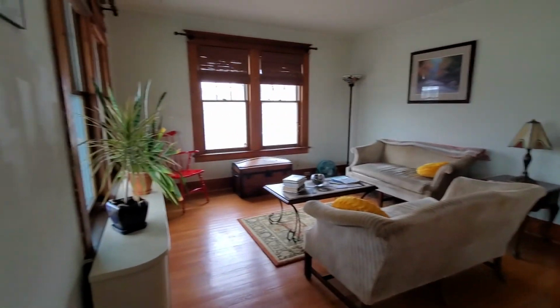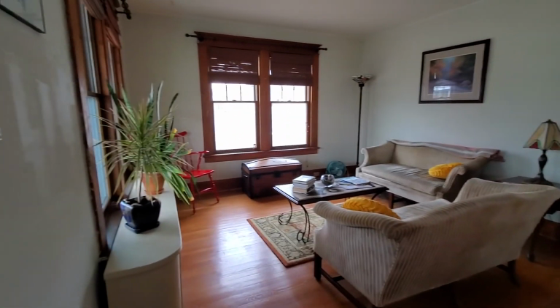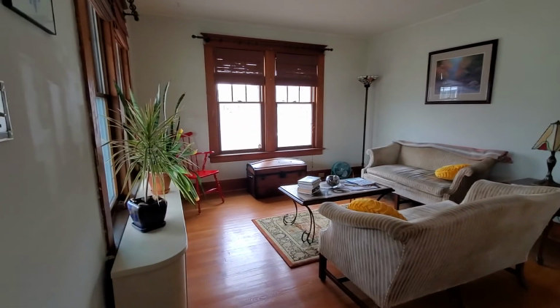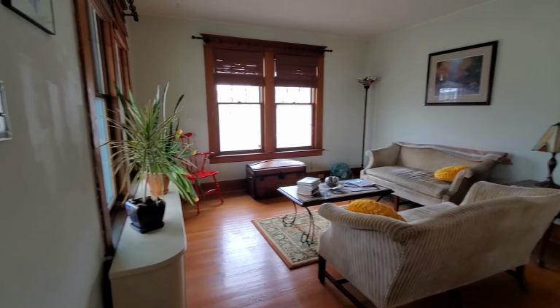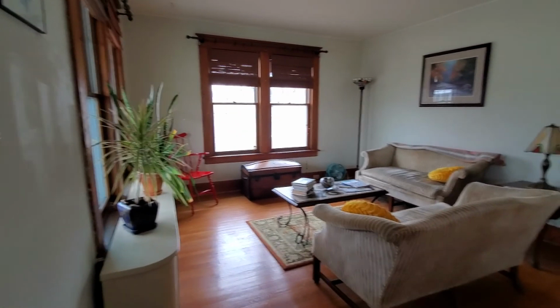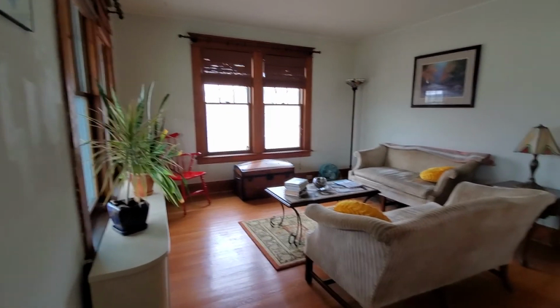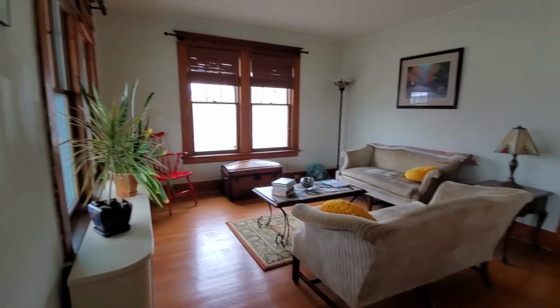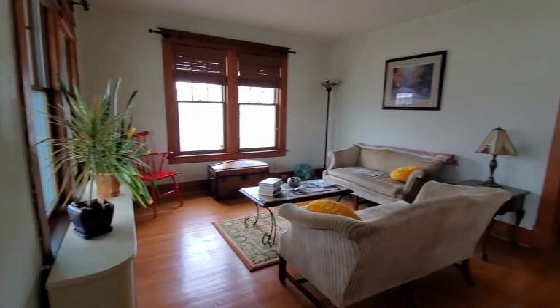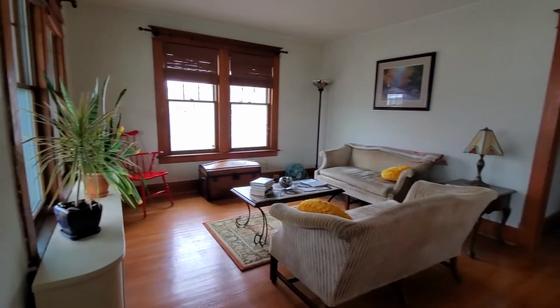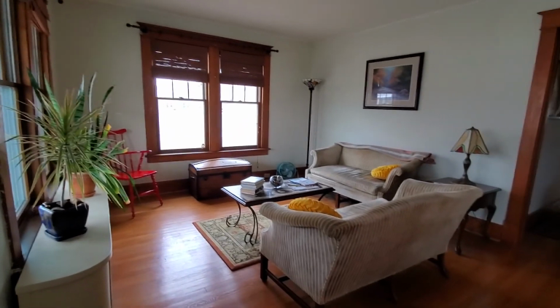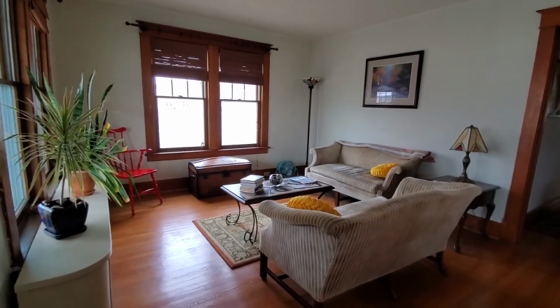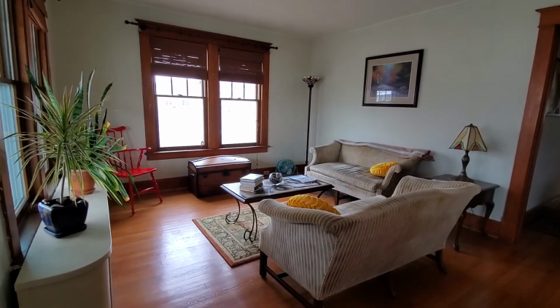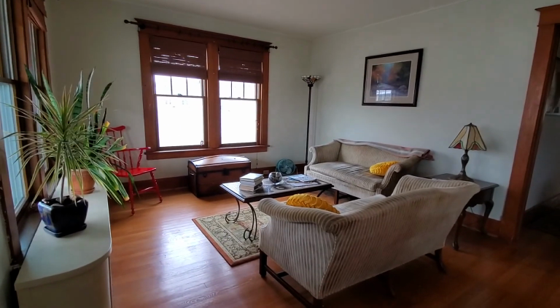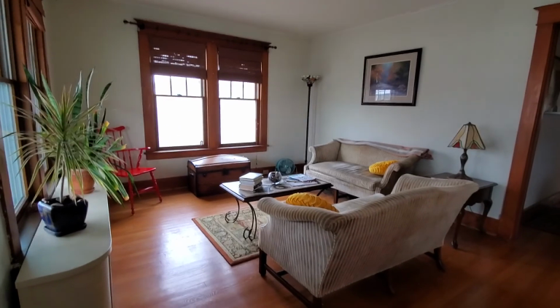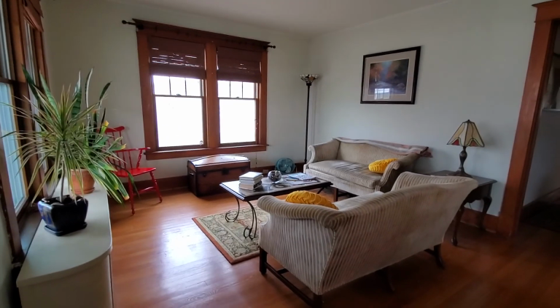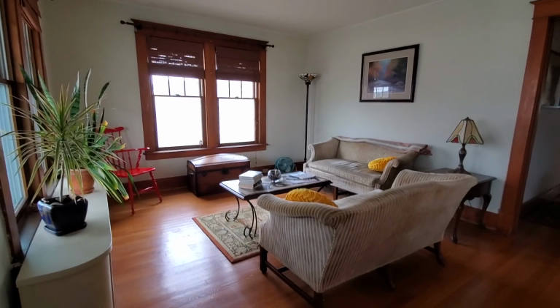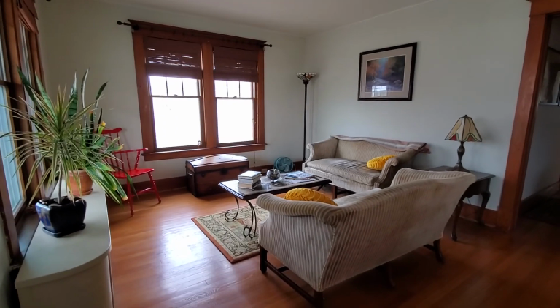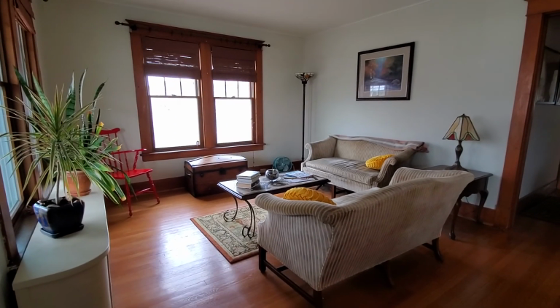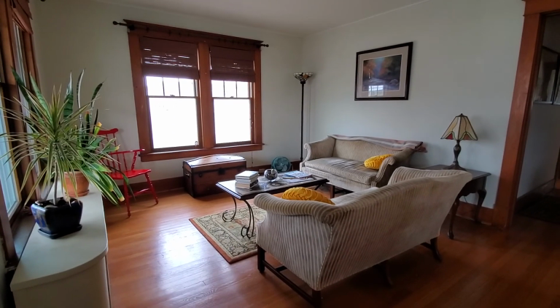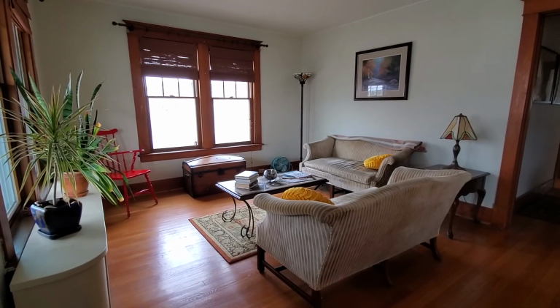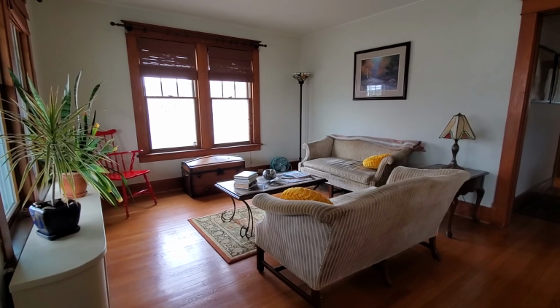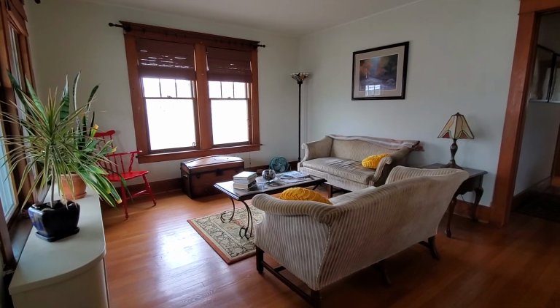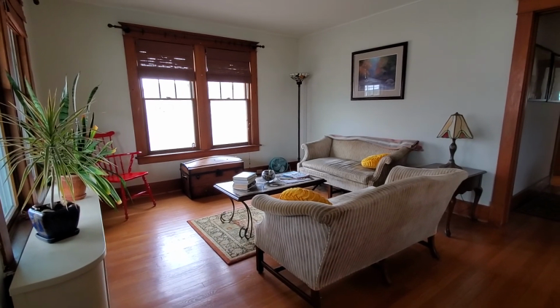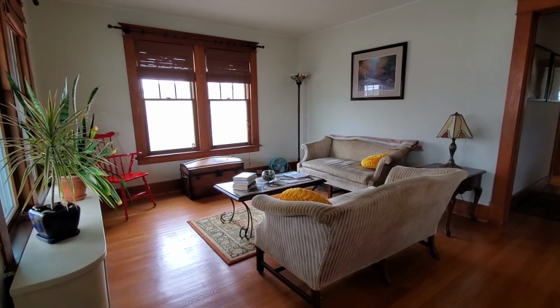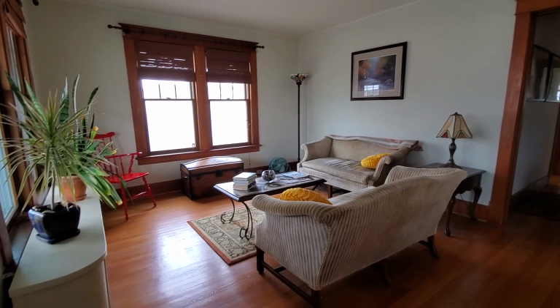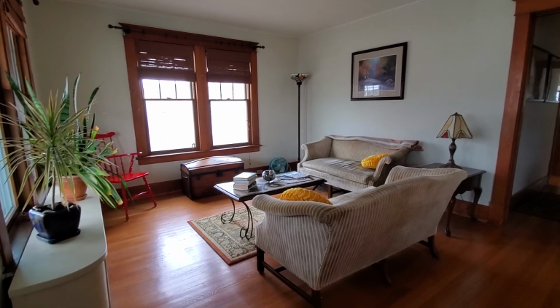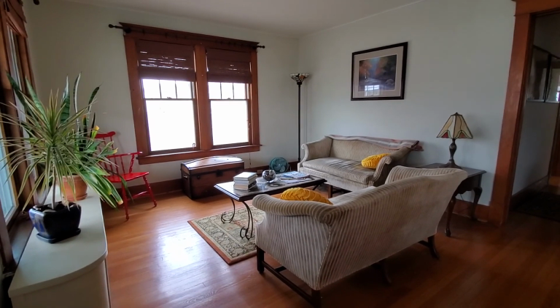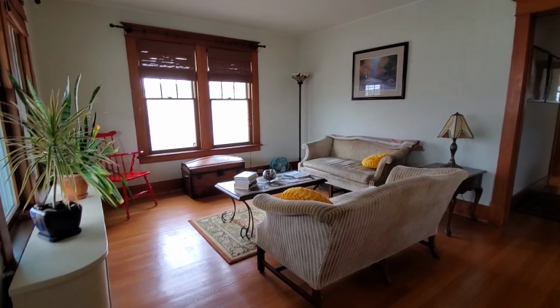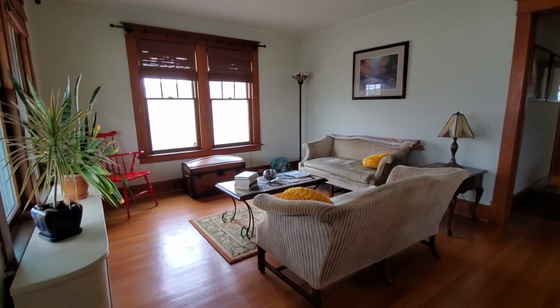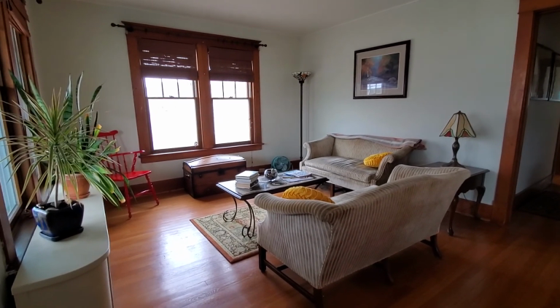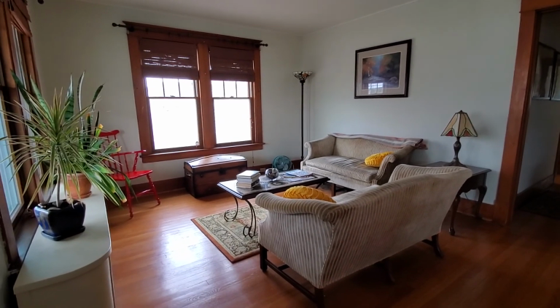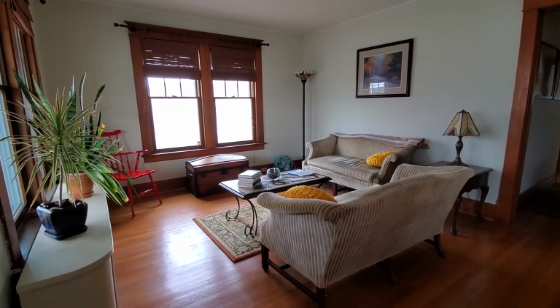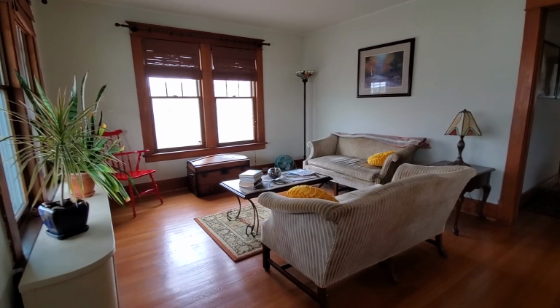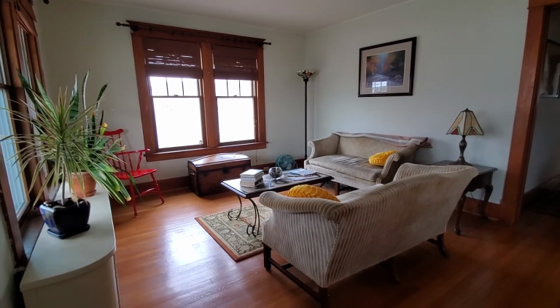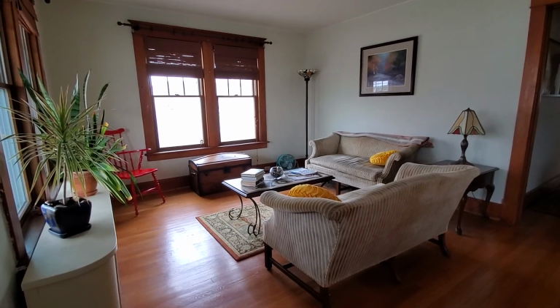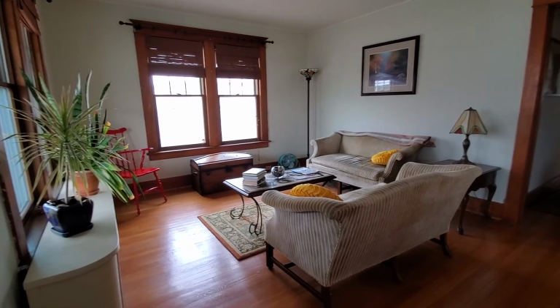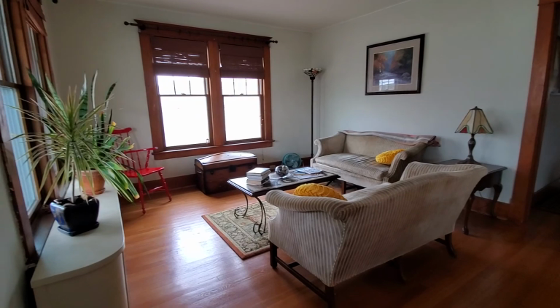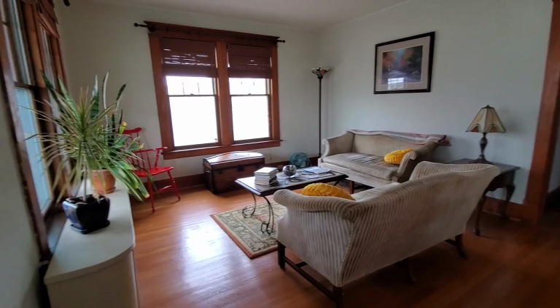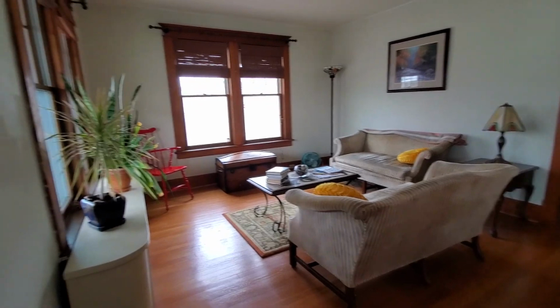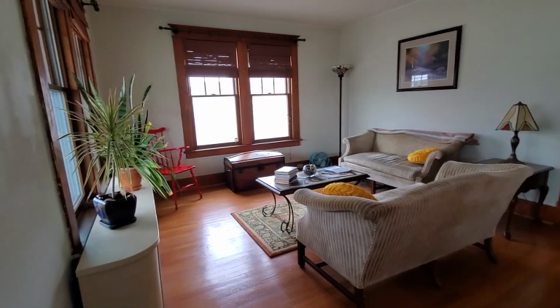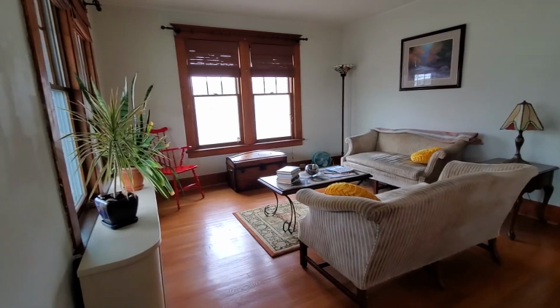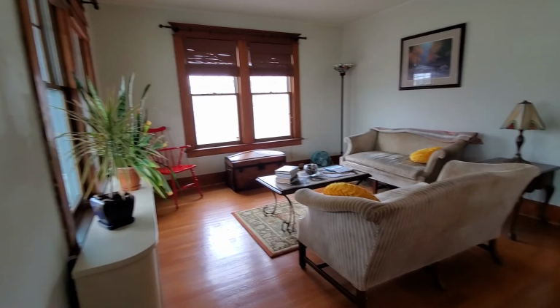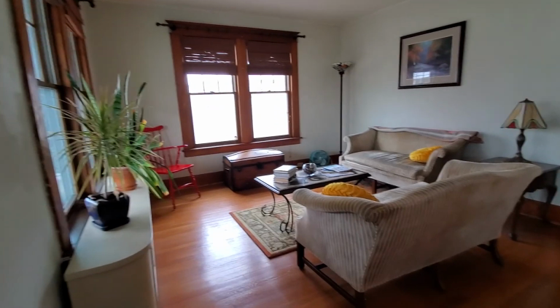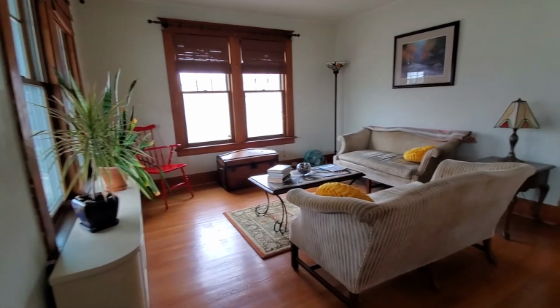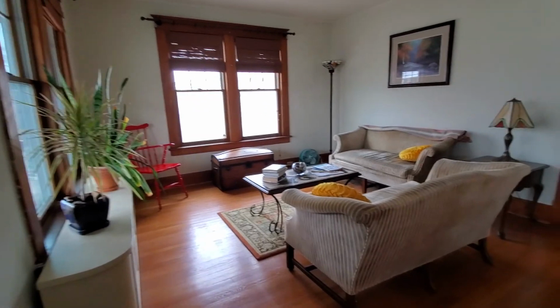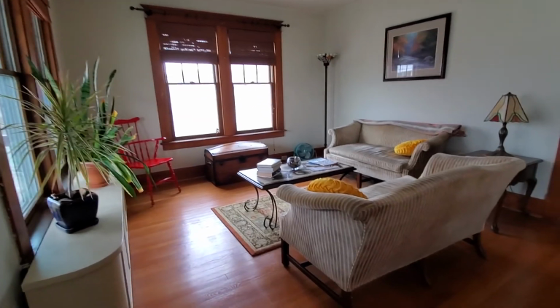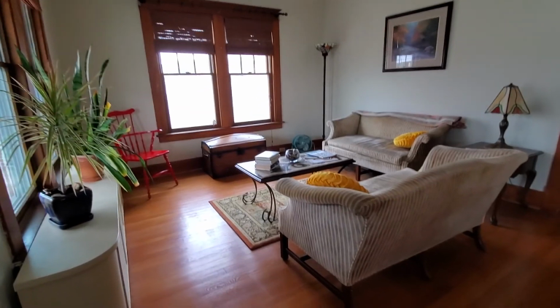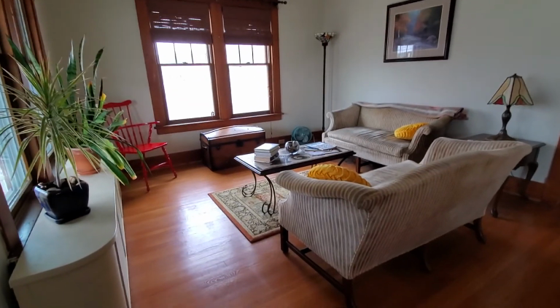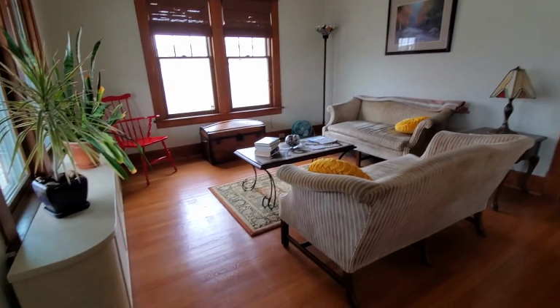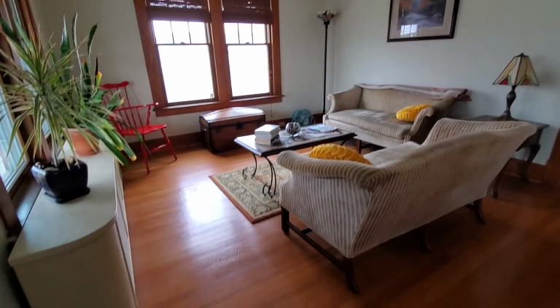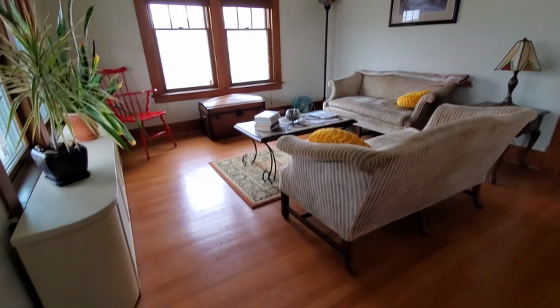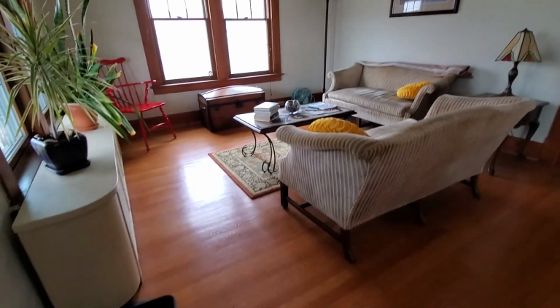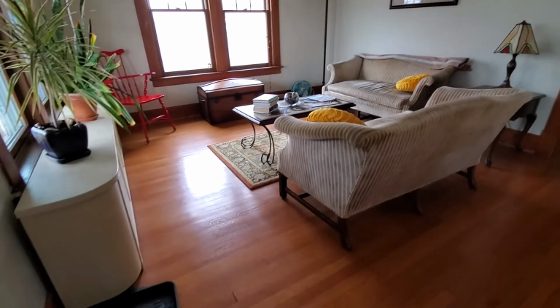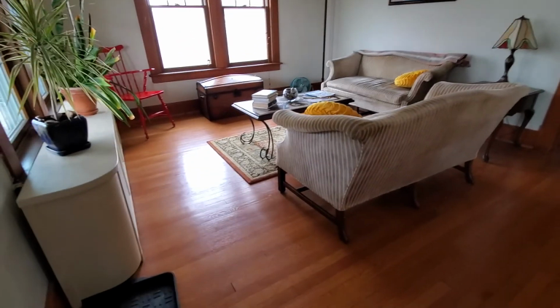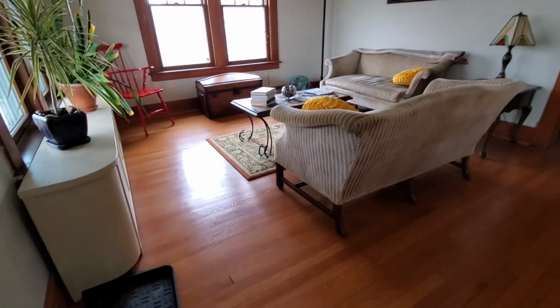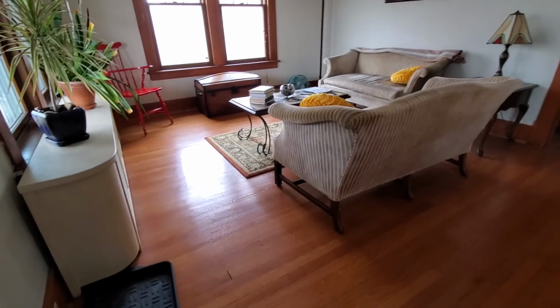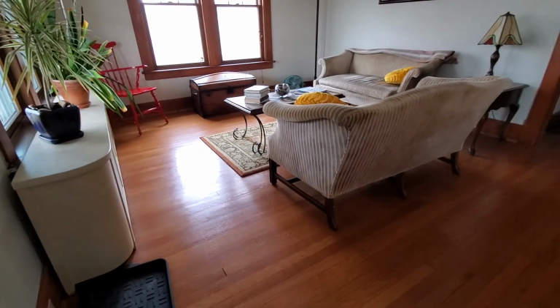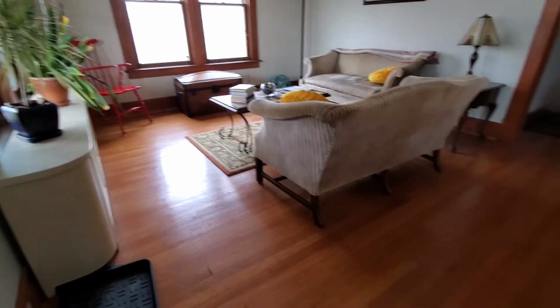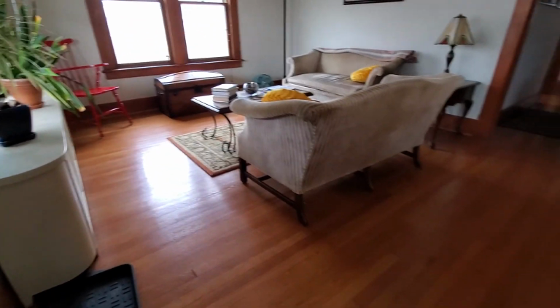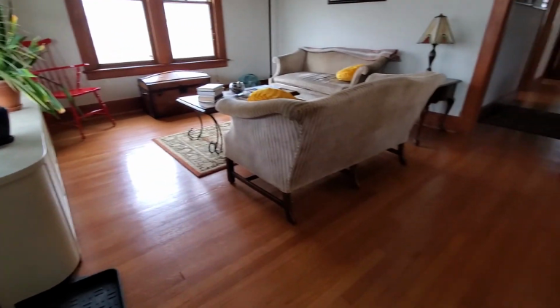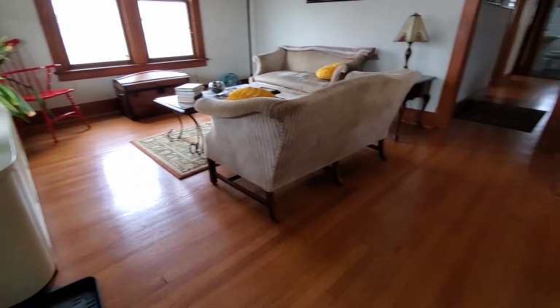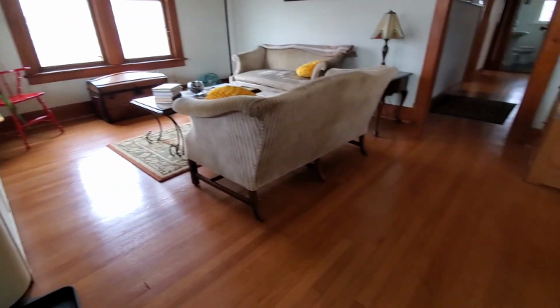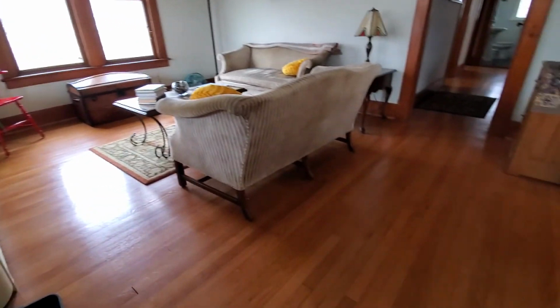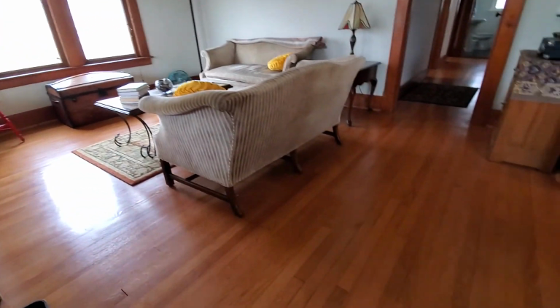Here I am at a cute little bungalow. It's 10 Hollywood Avenue in Albany, and I just thought I'd walk through and show you what it looks like.